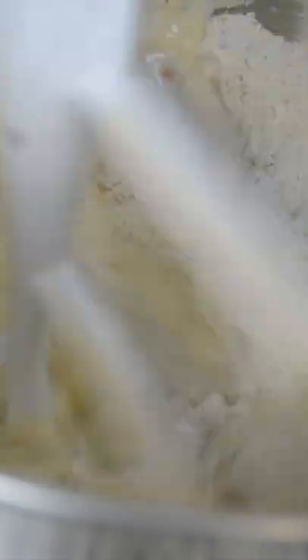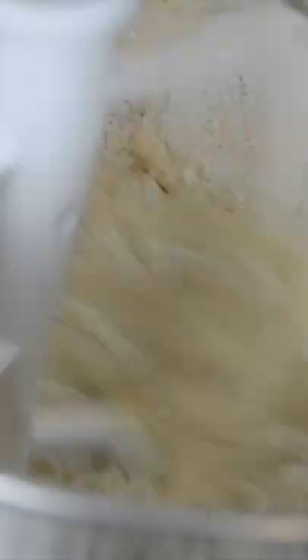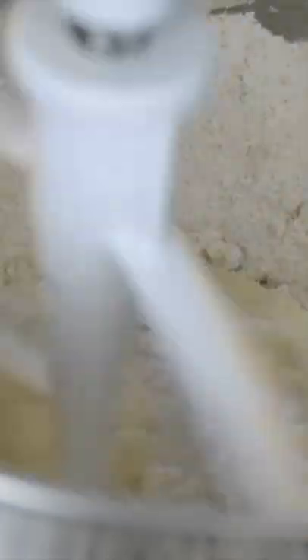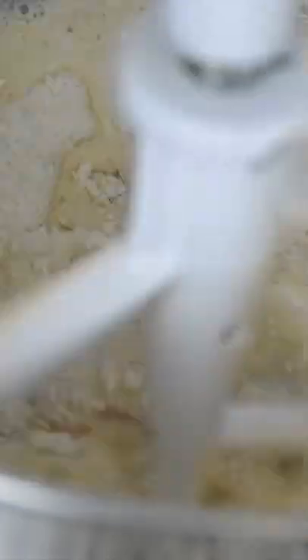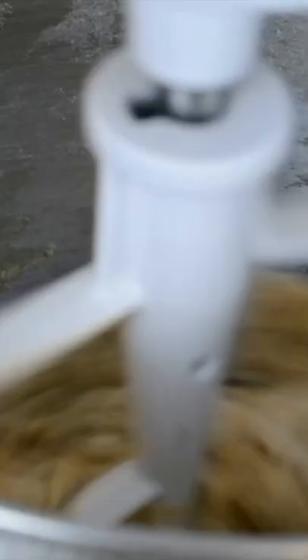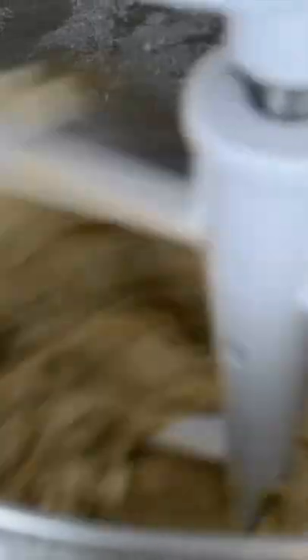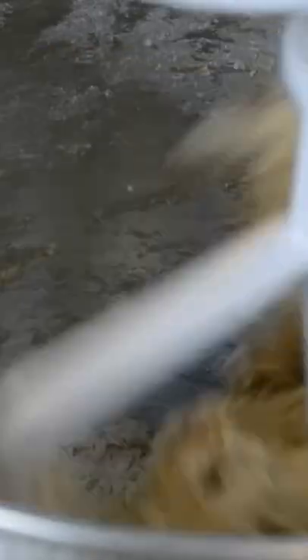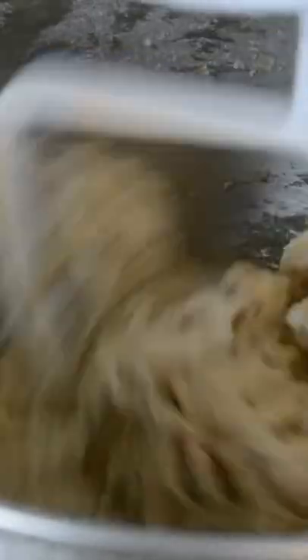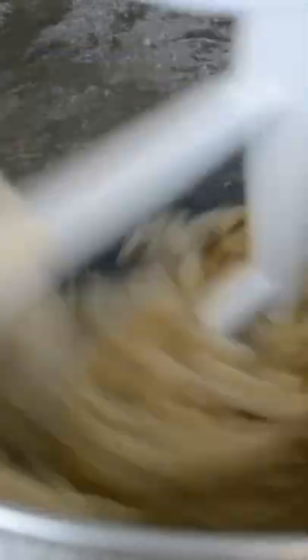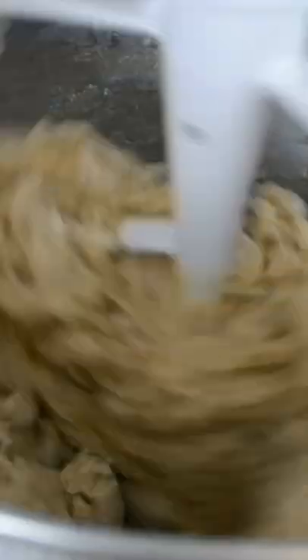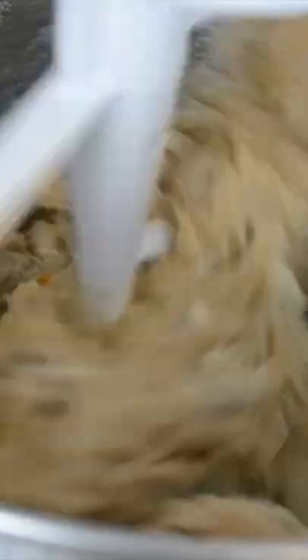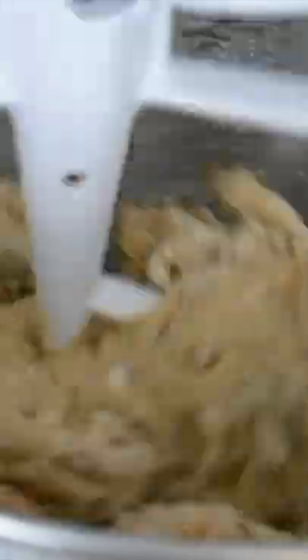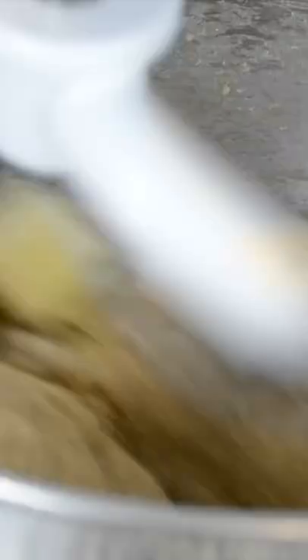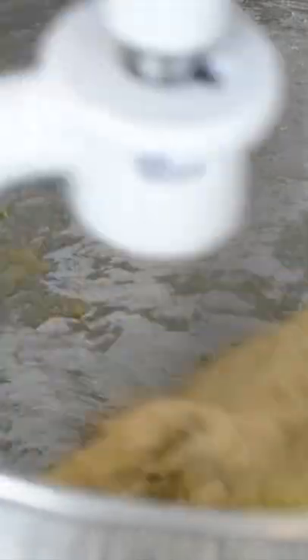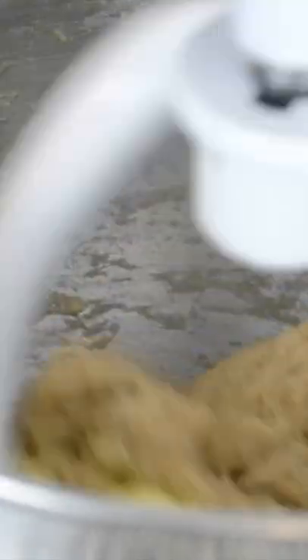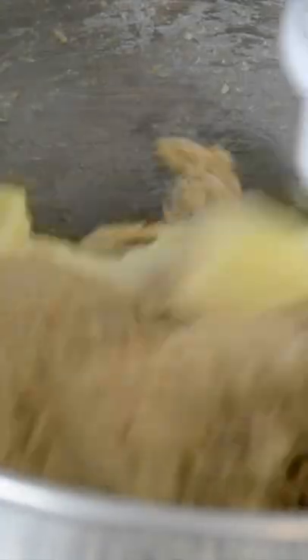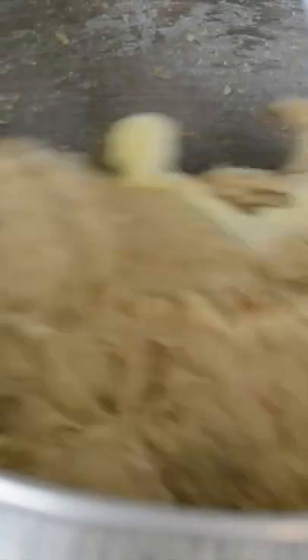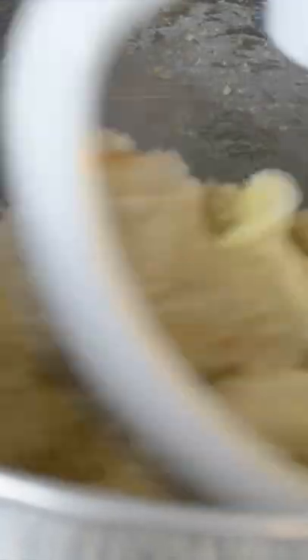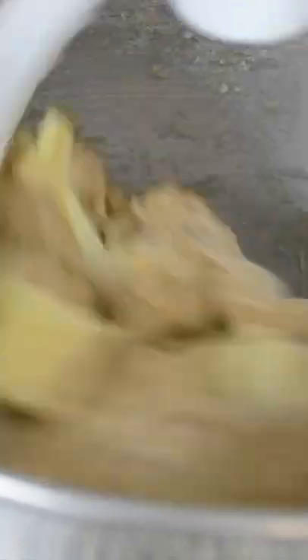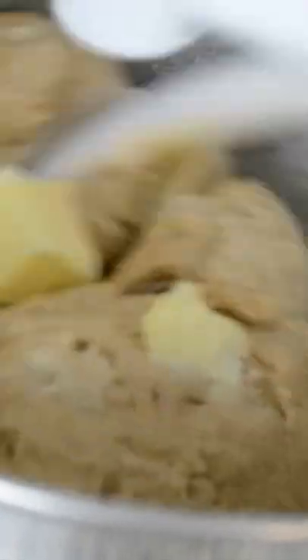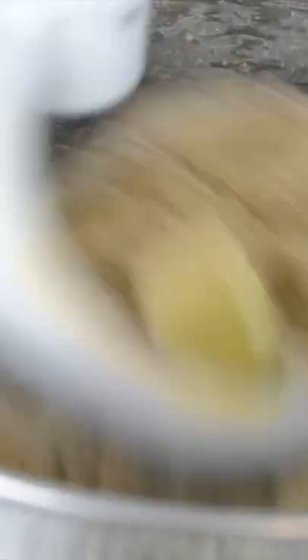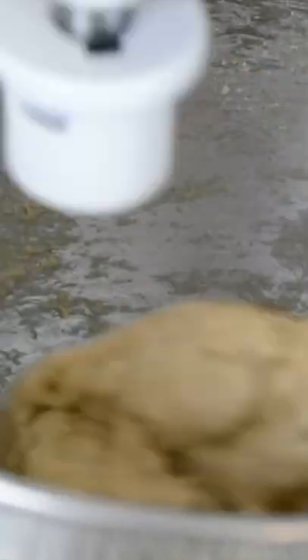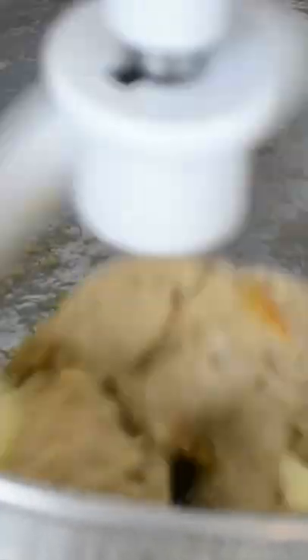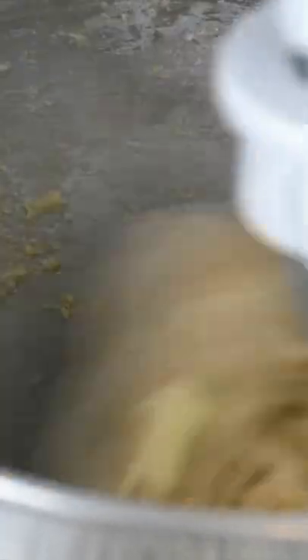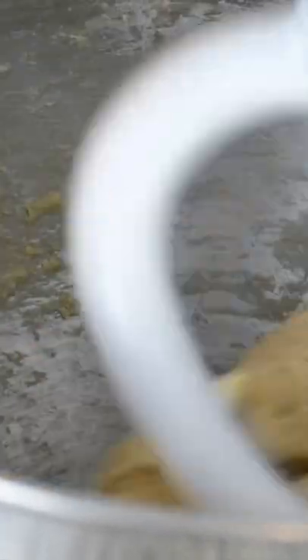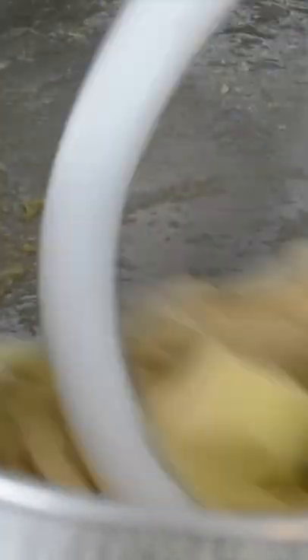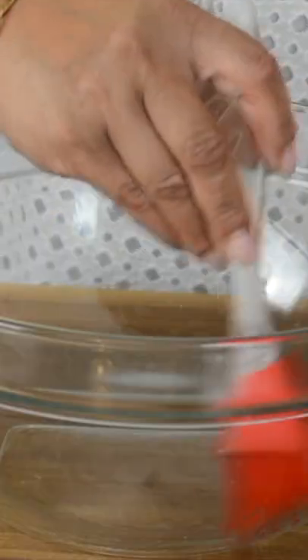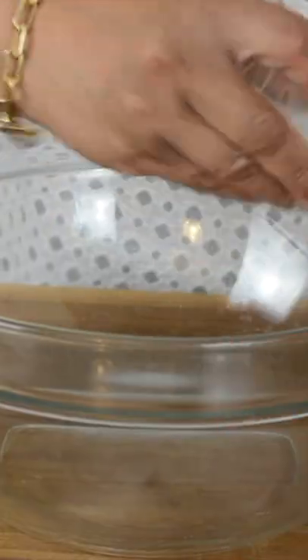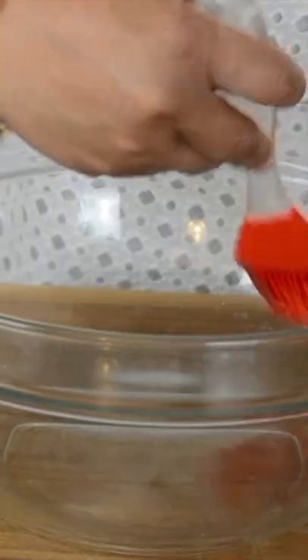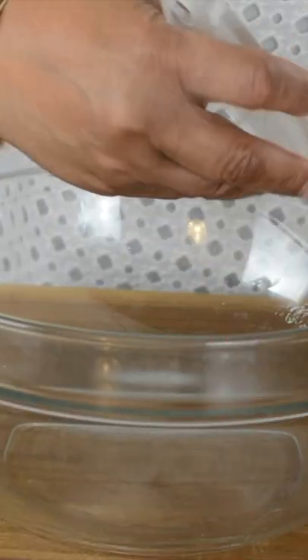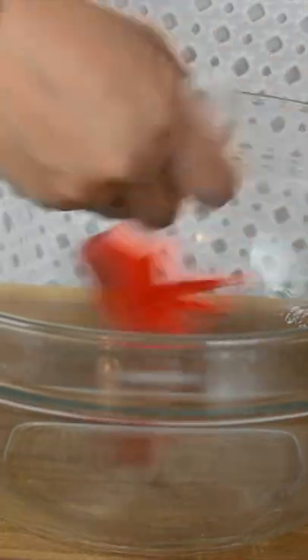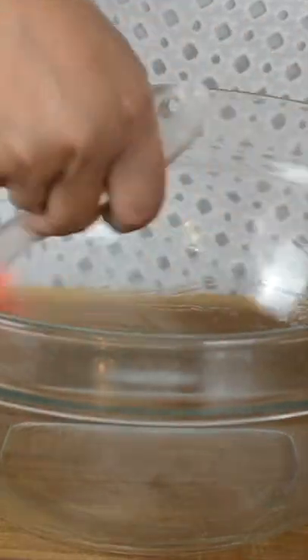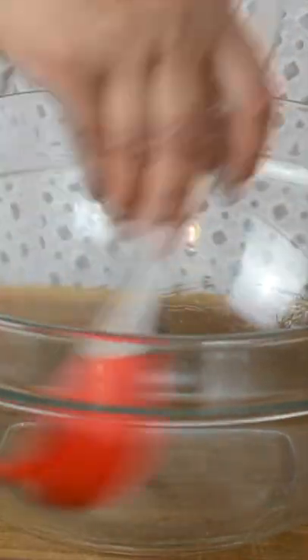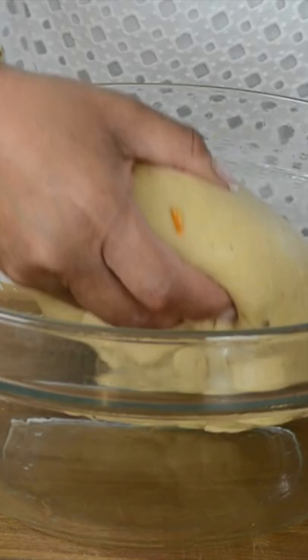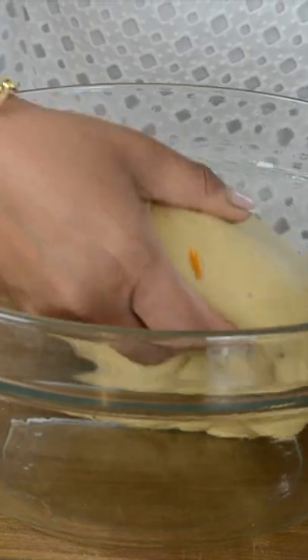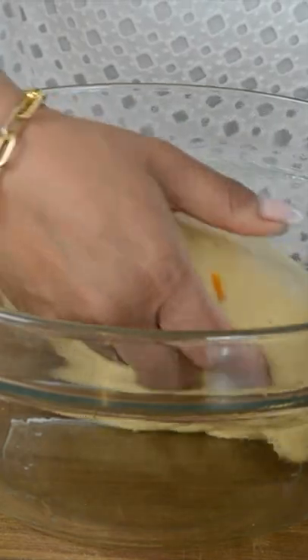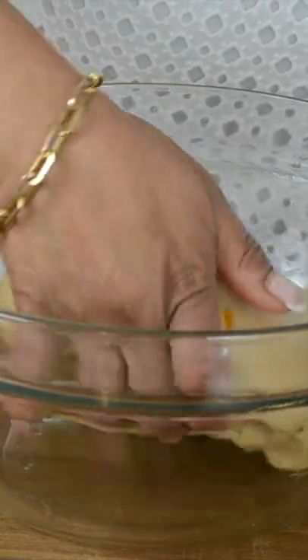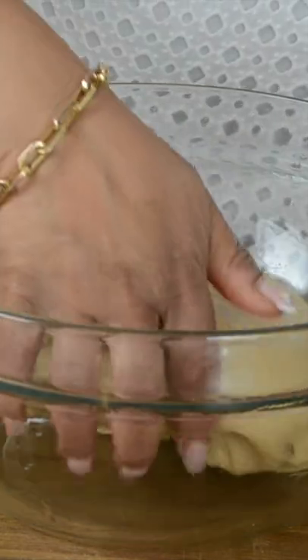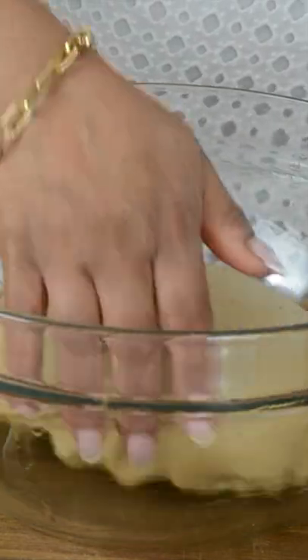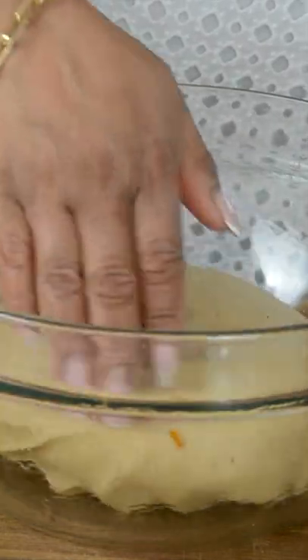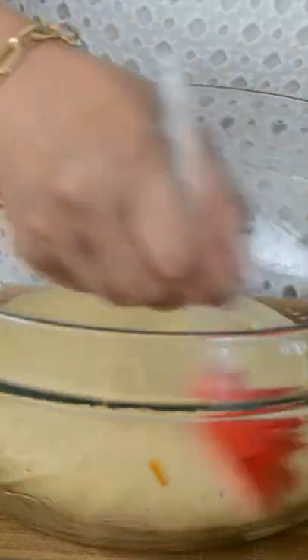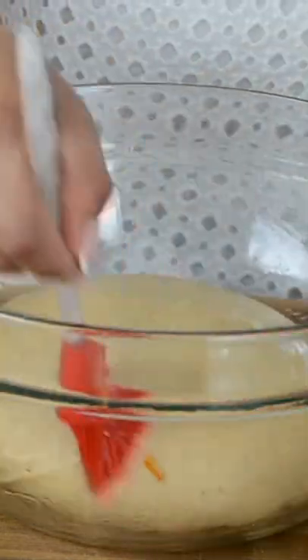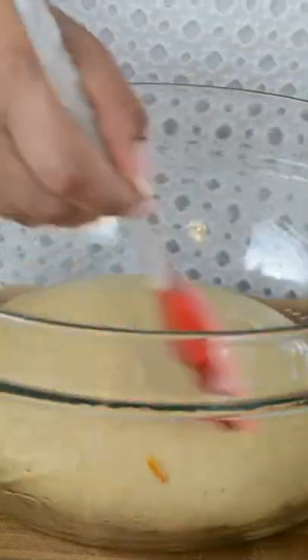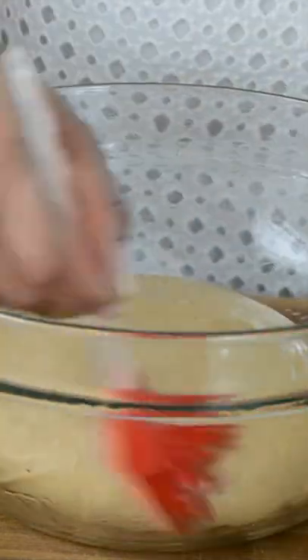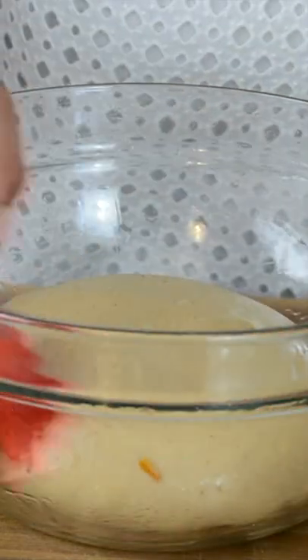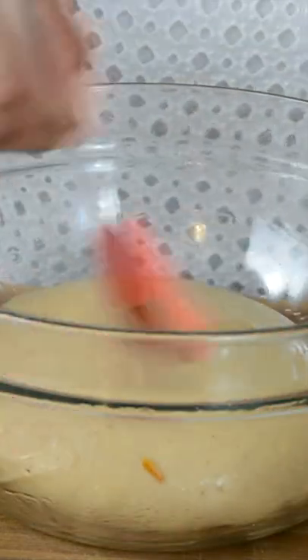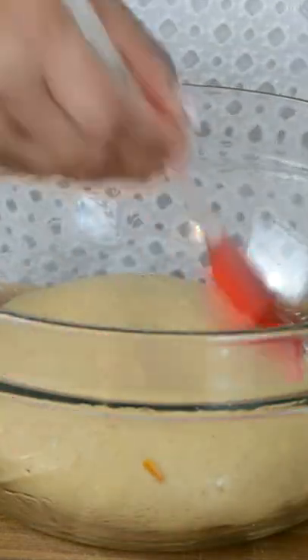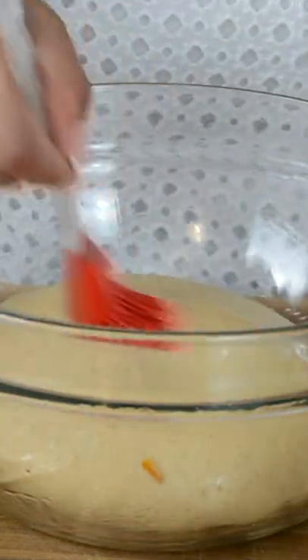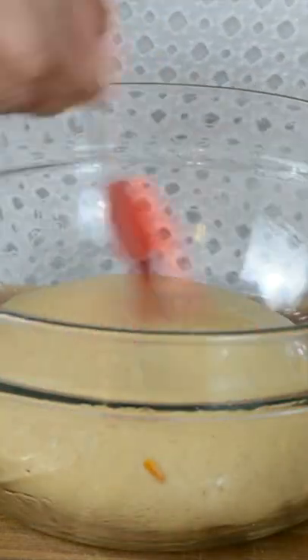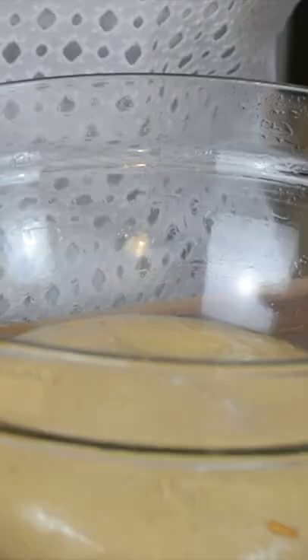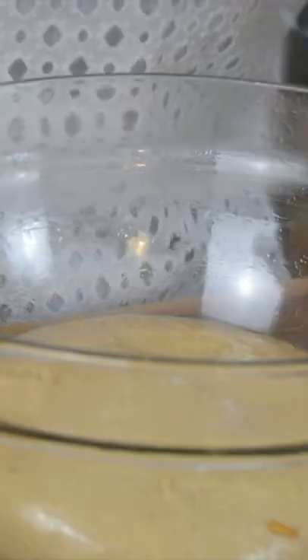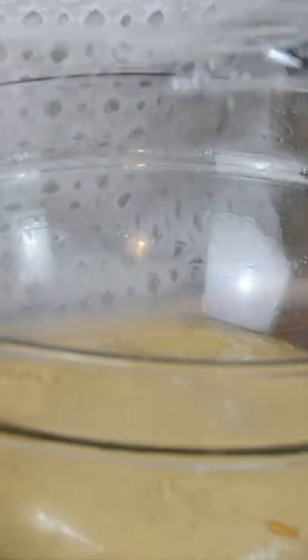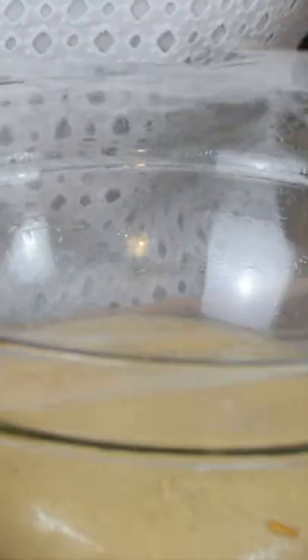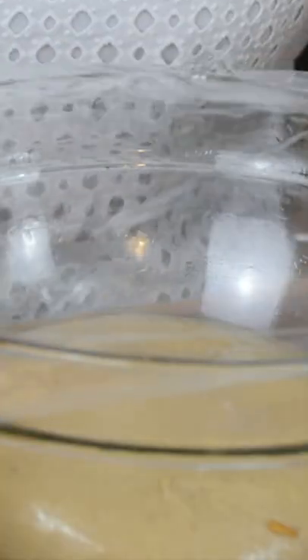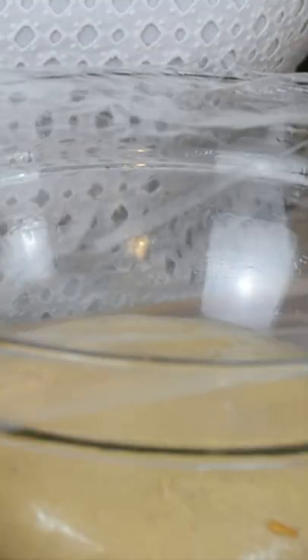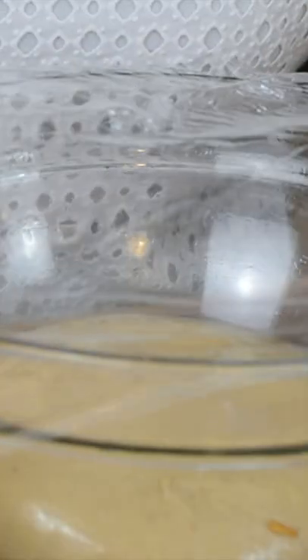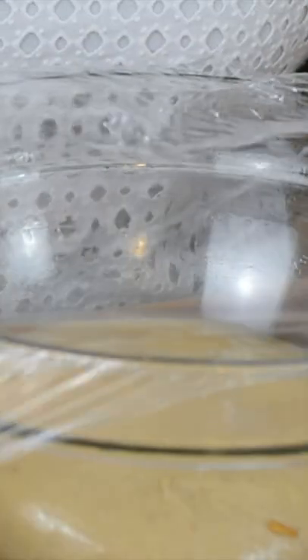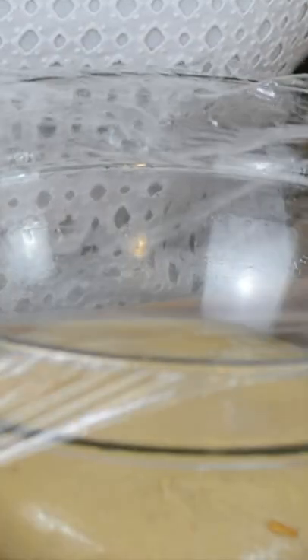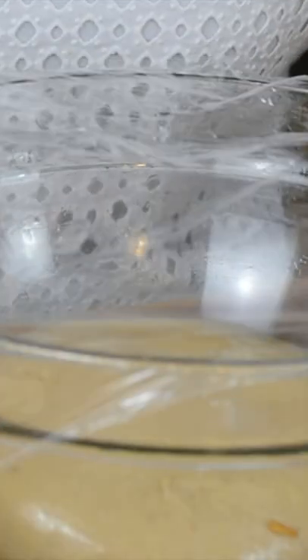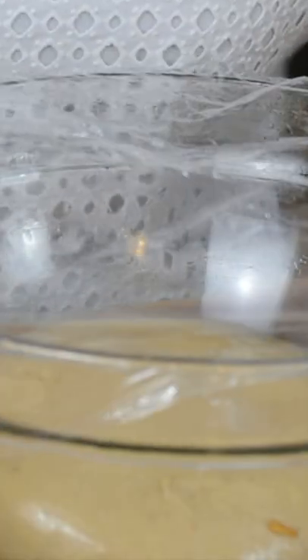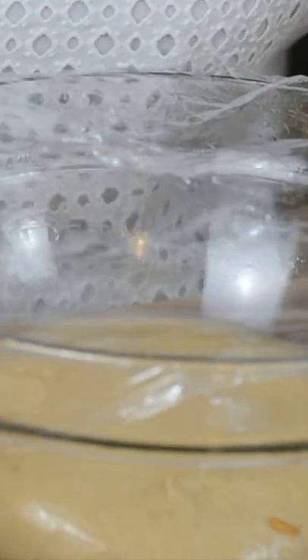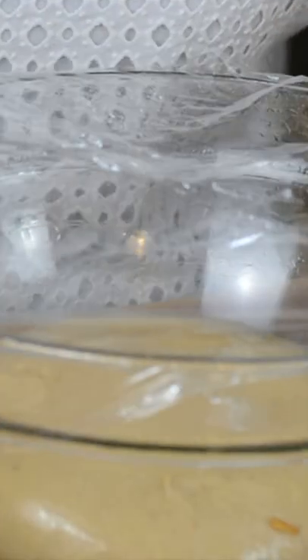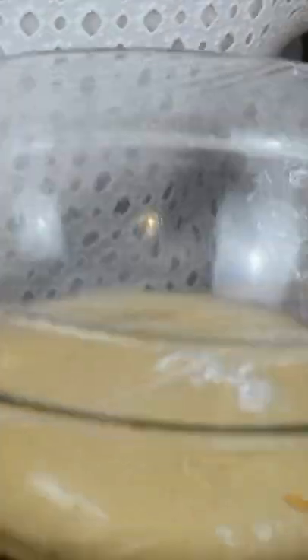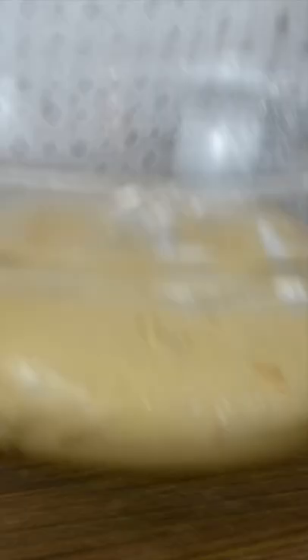Now let's bring the dough together. Add seven tablespoons of butter. Now that our dough is ready, let's put it in a well-oiled bowl and keep it in a warm place to rise.